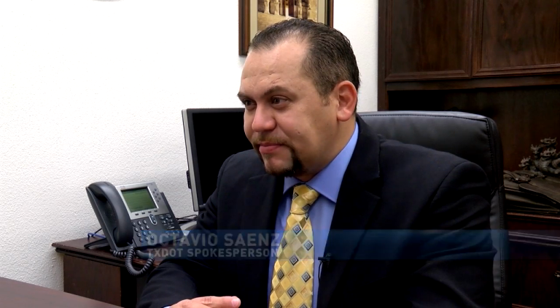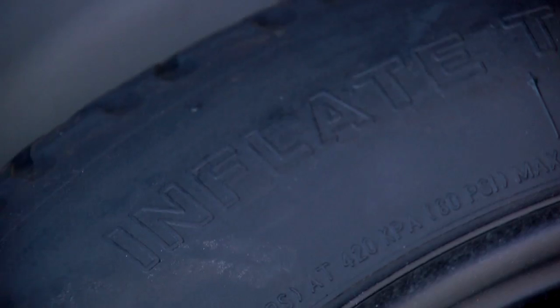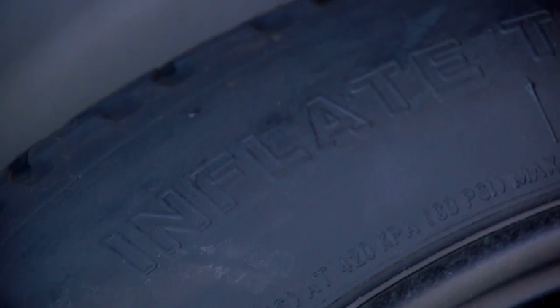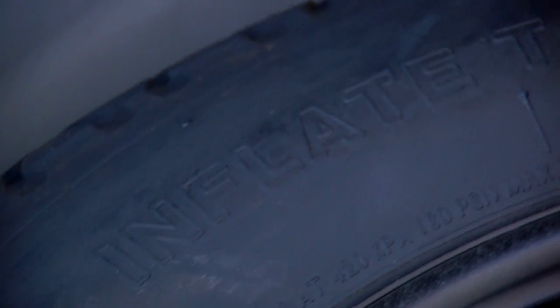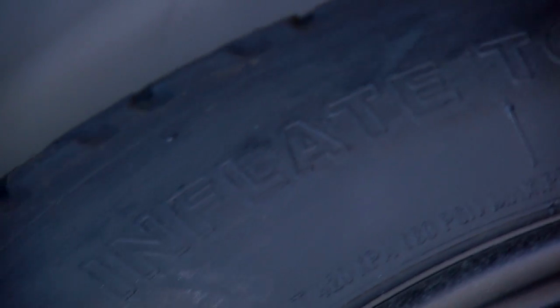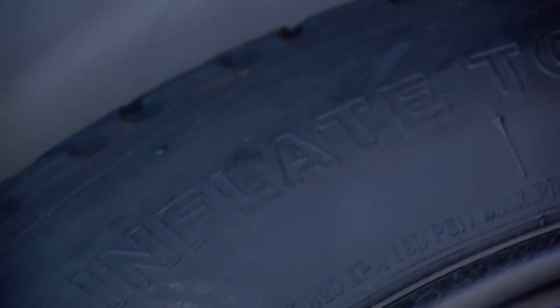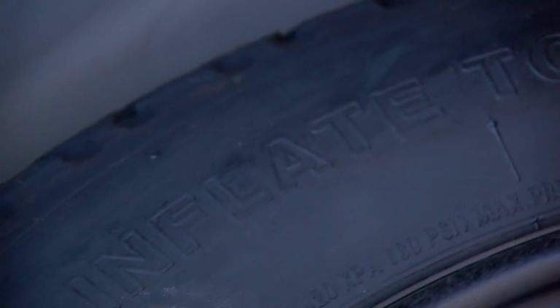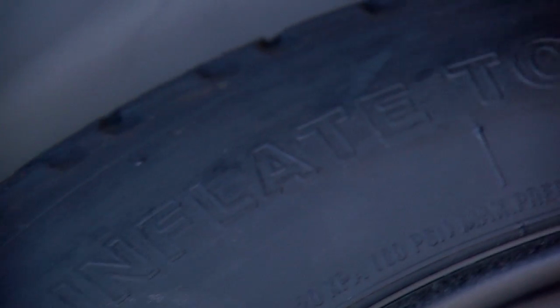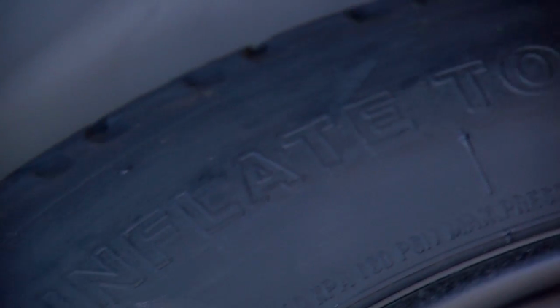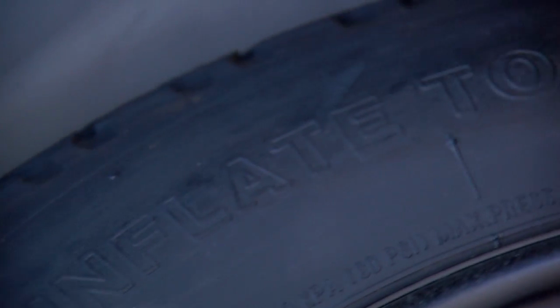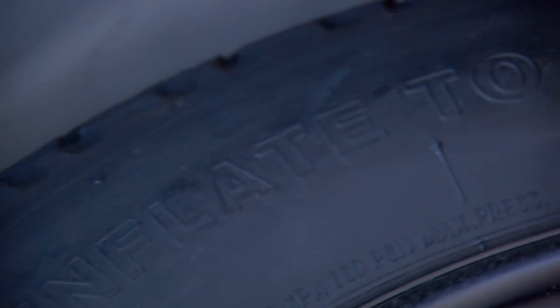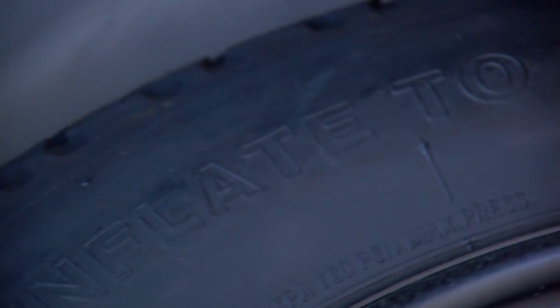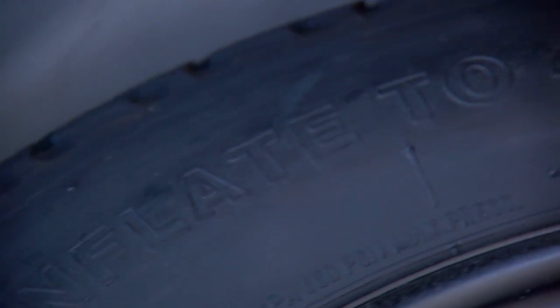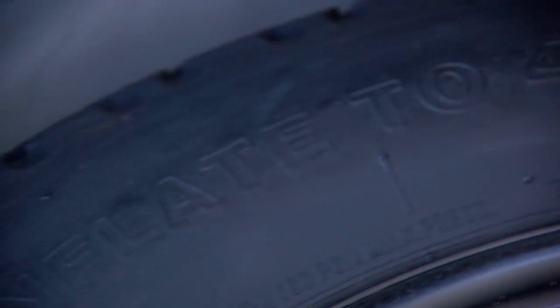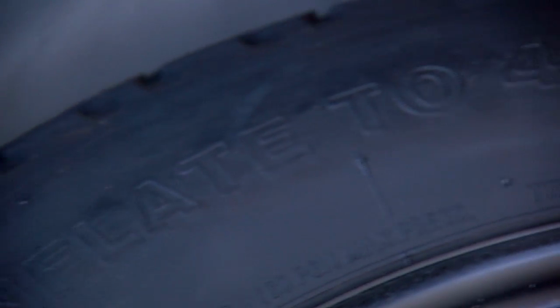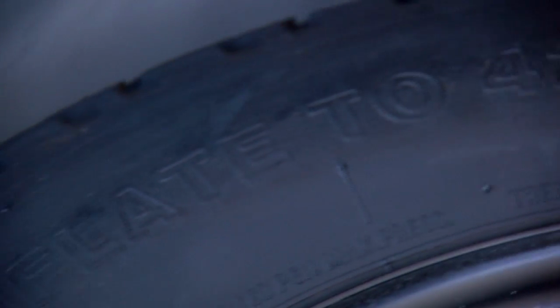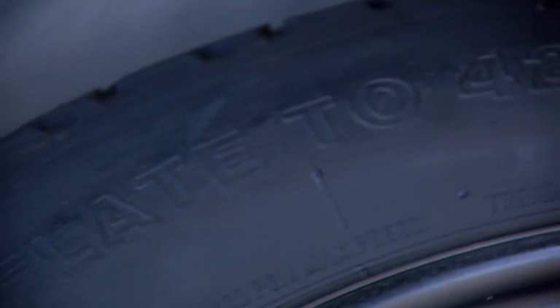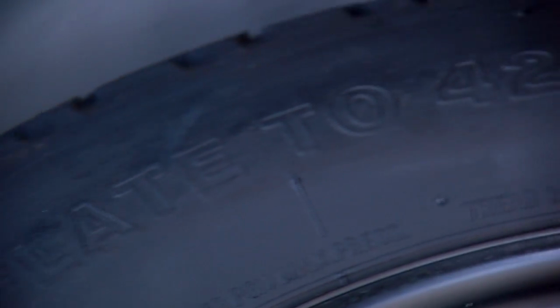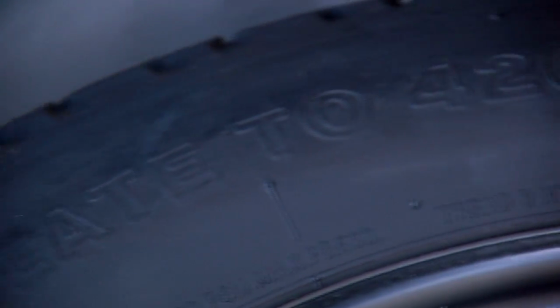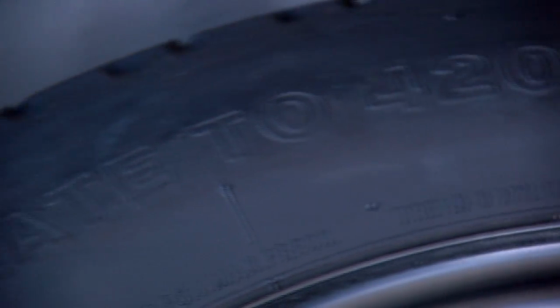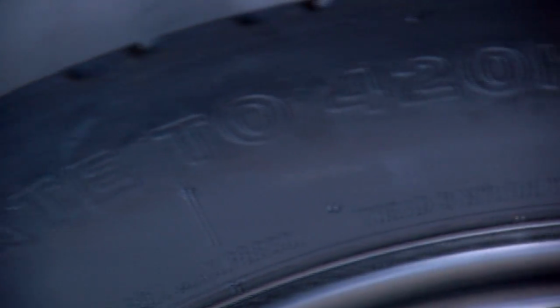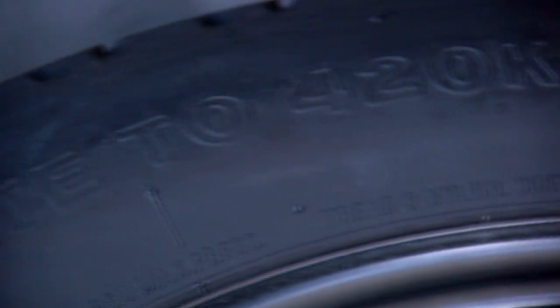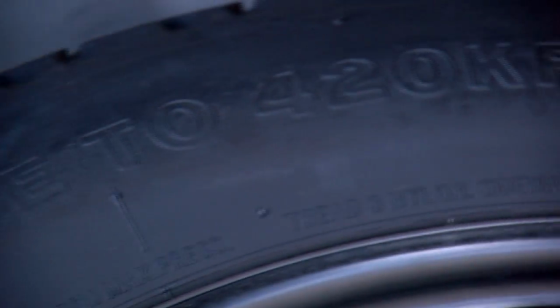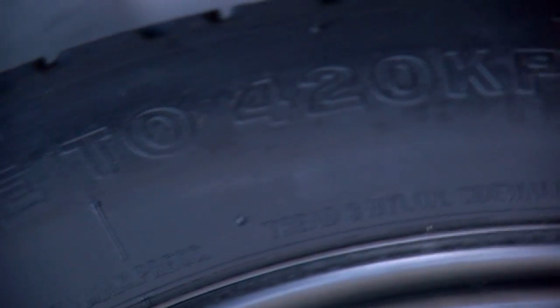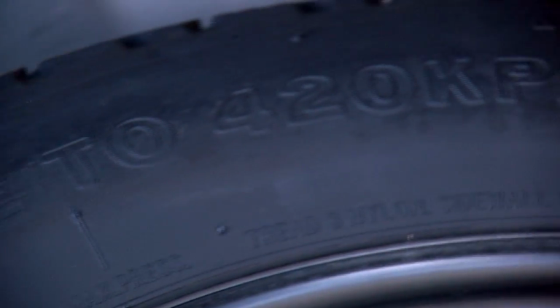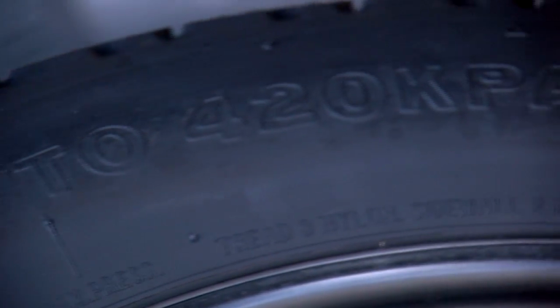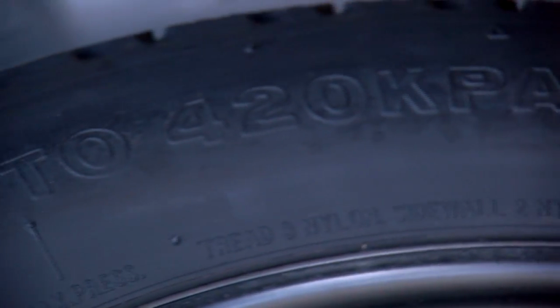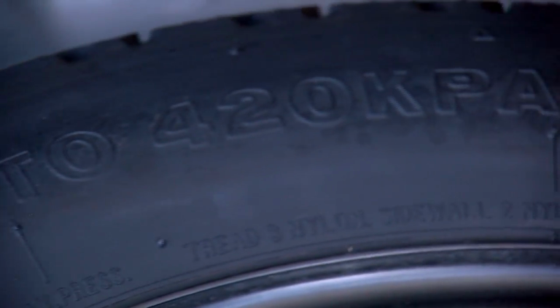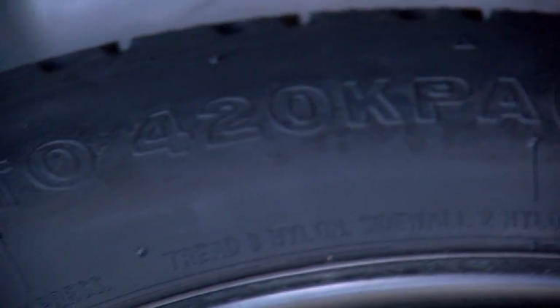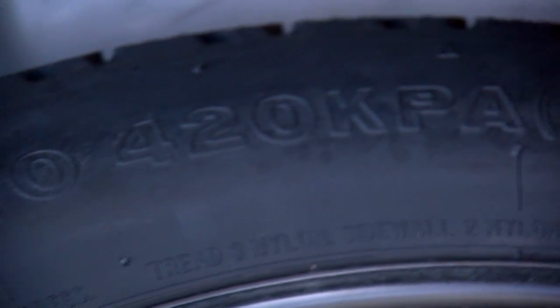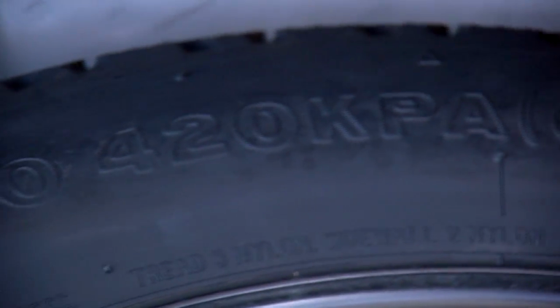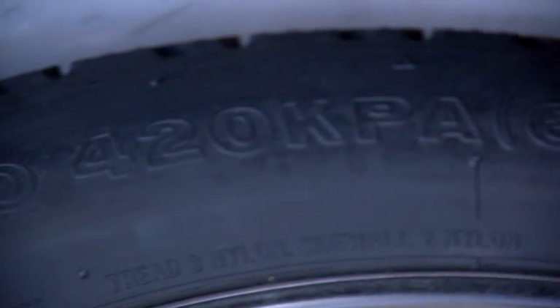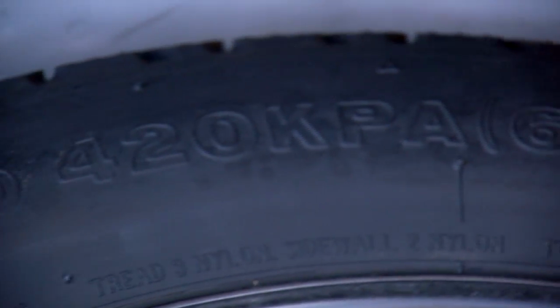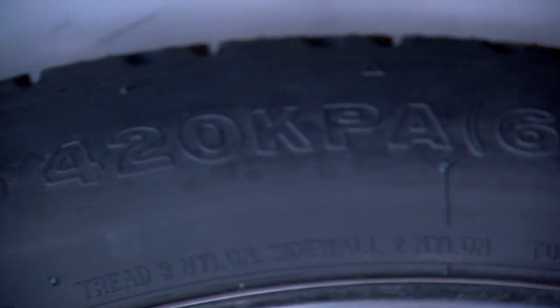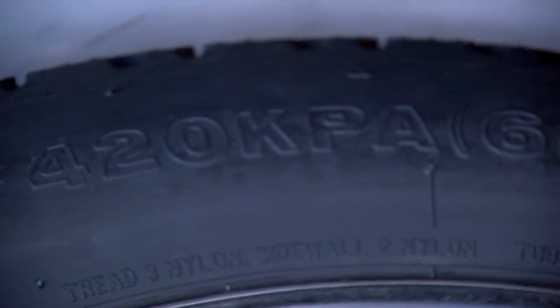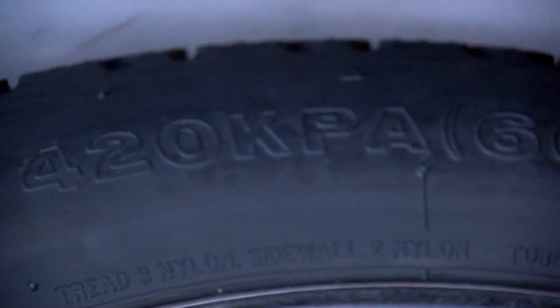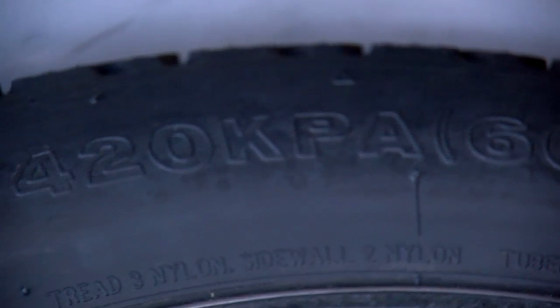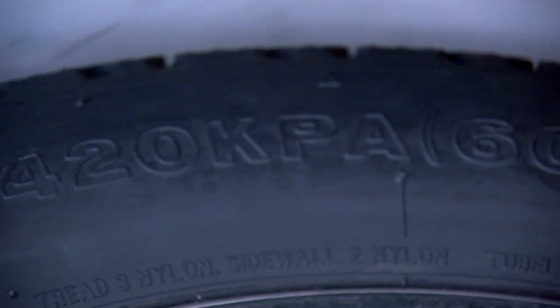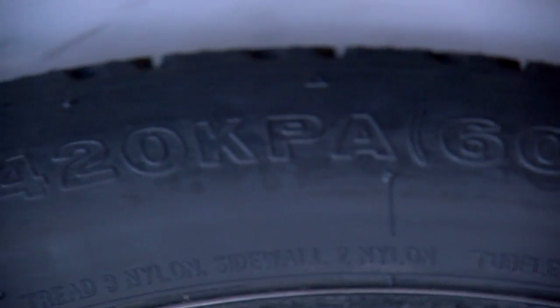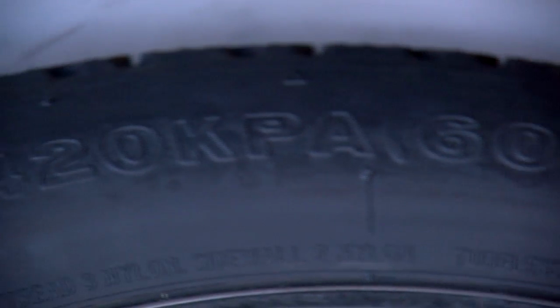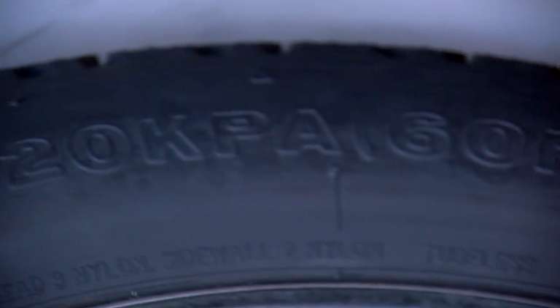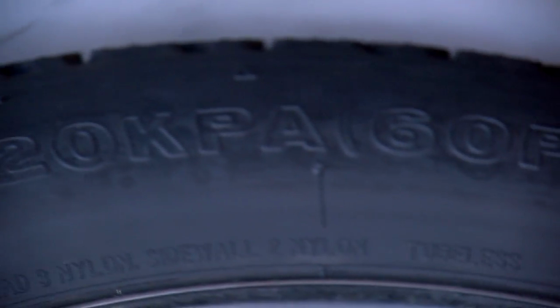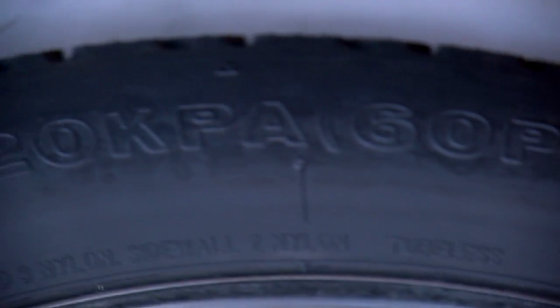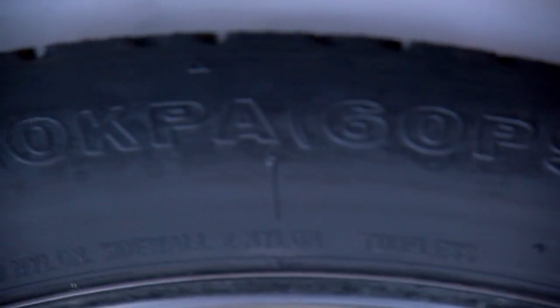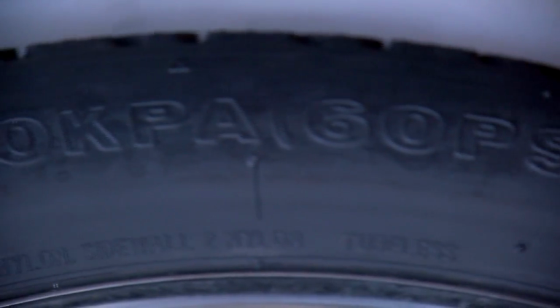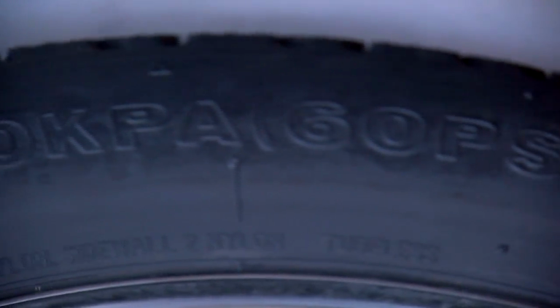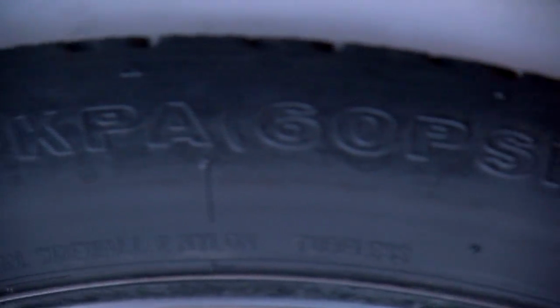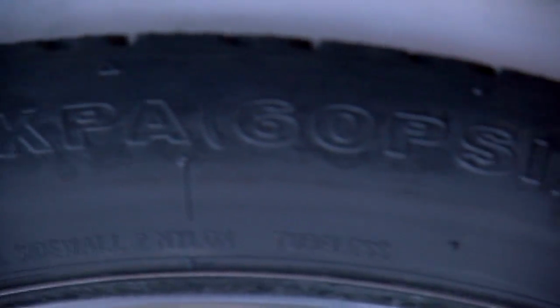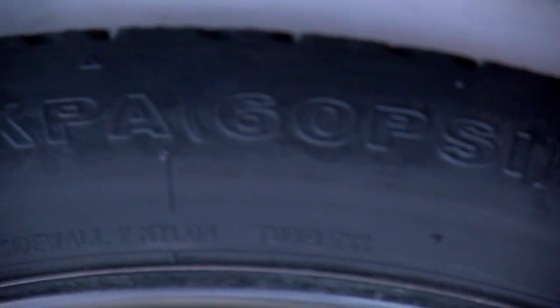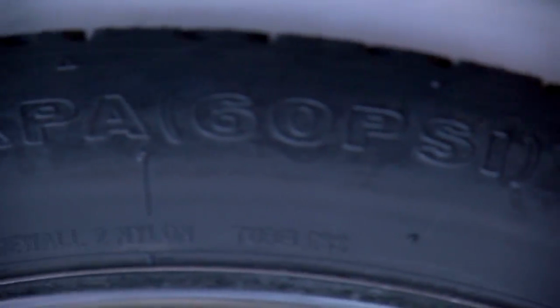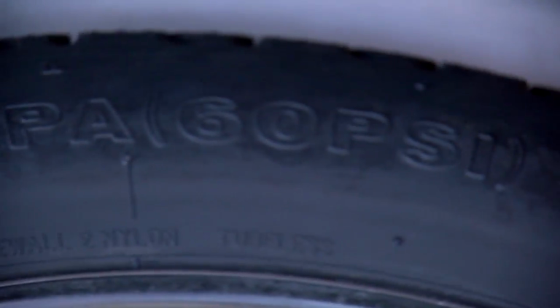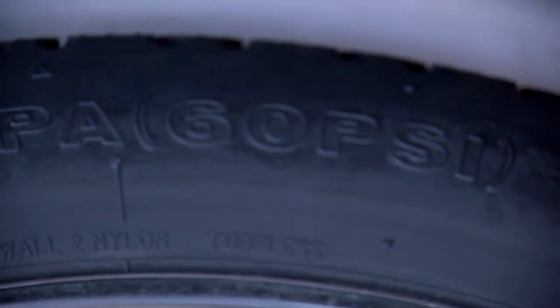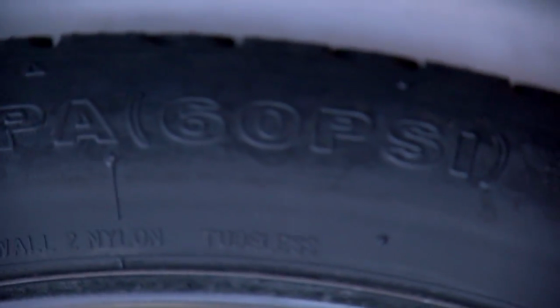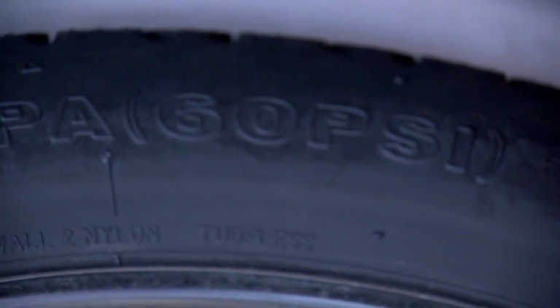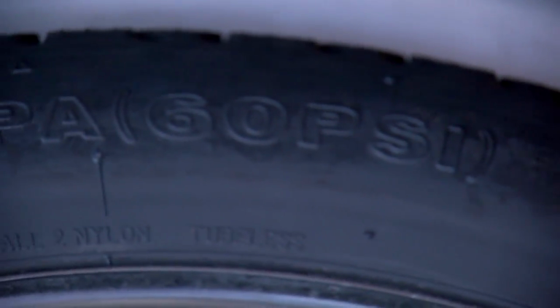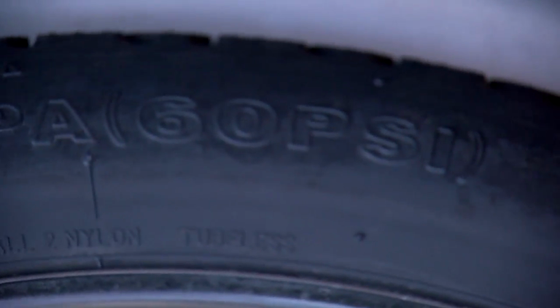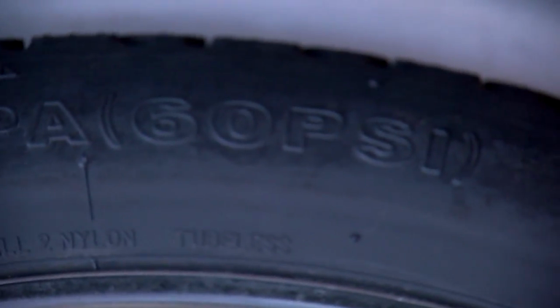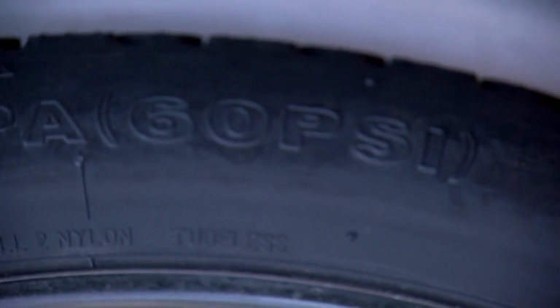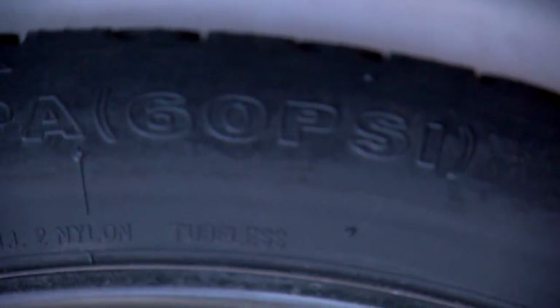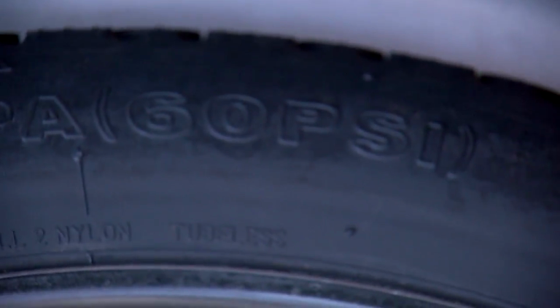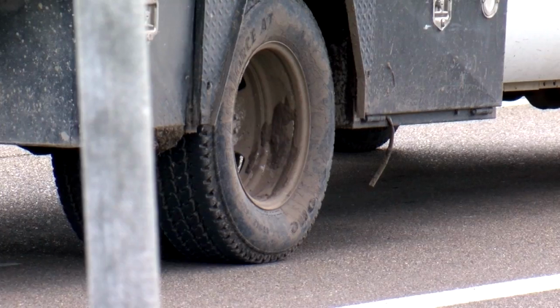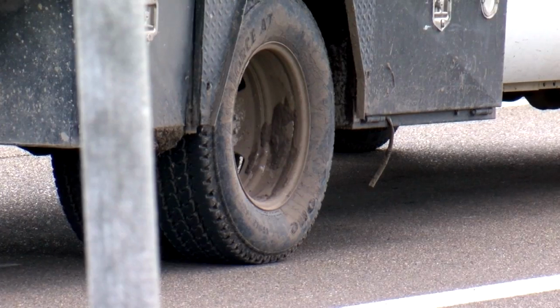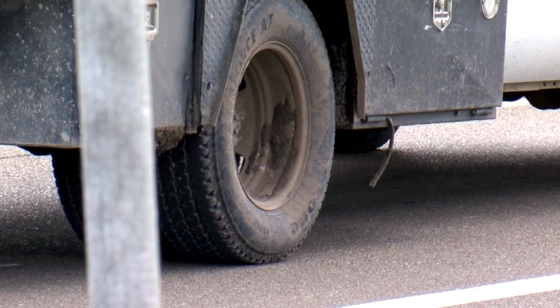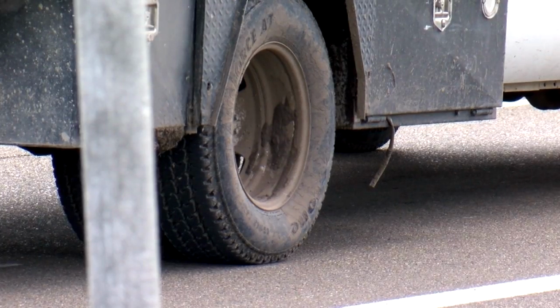This week marks National Tire Safety Week, but it's also a time where AAA says more drivers will hit the roads for vacation.